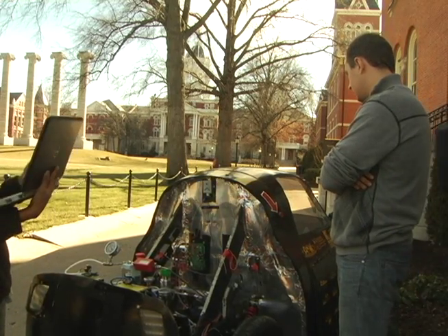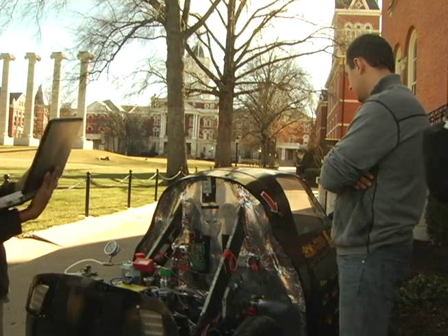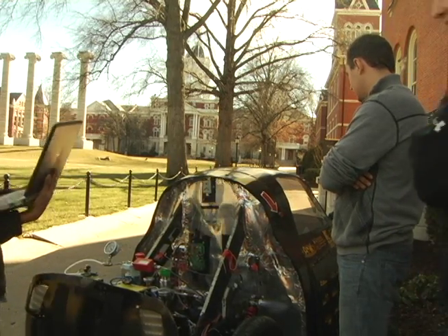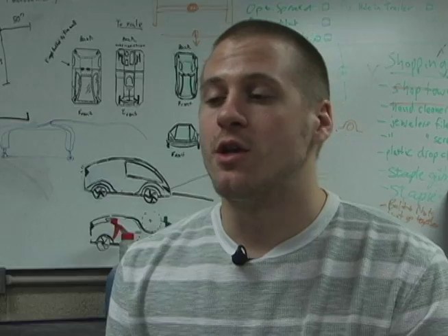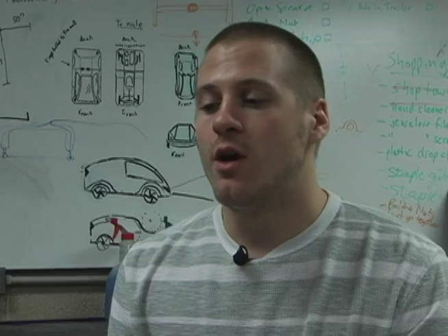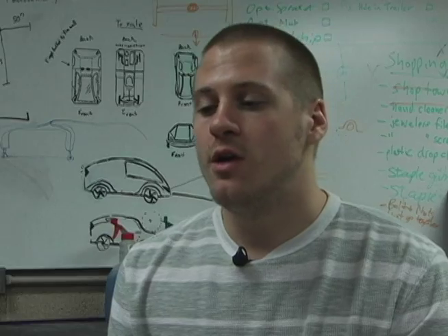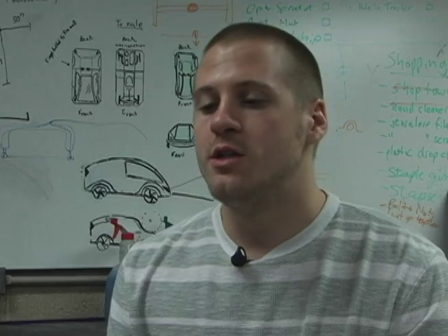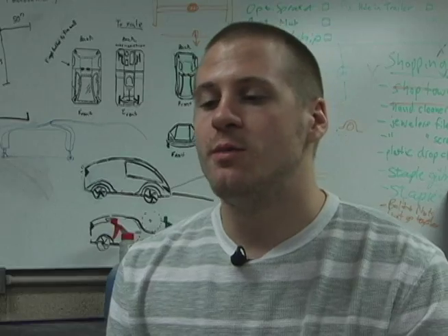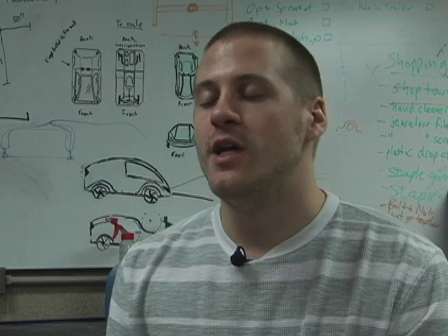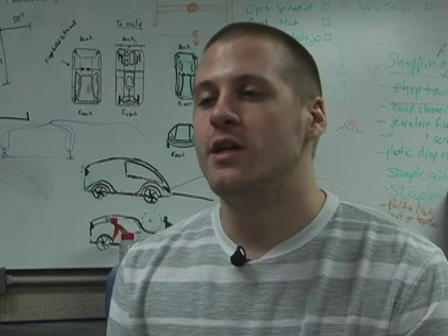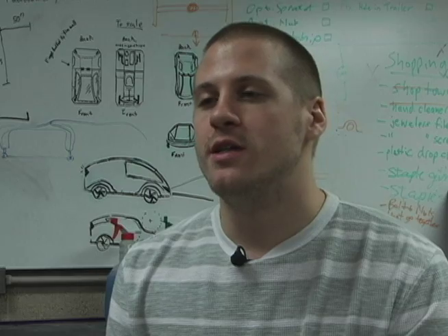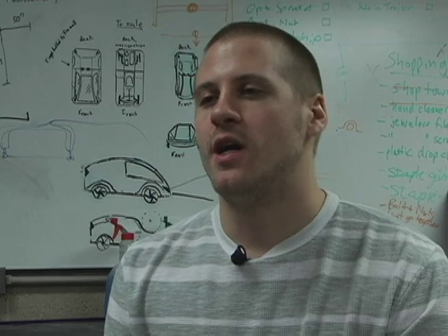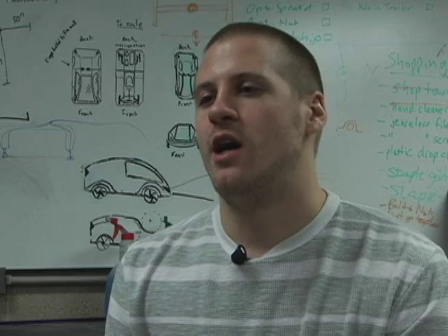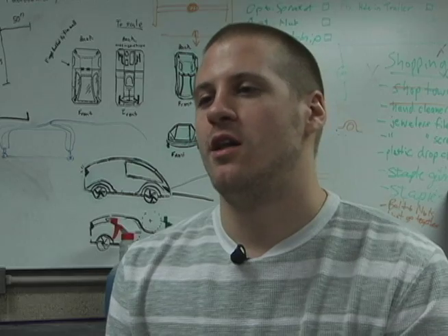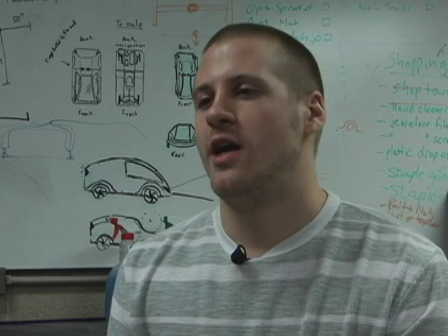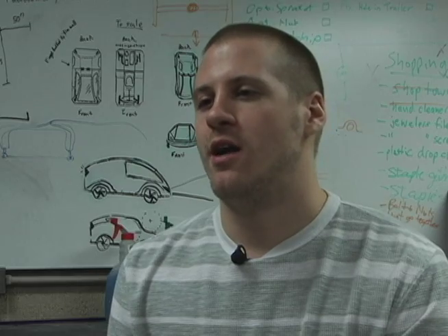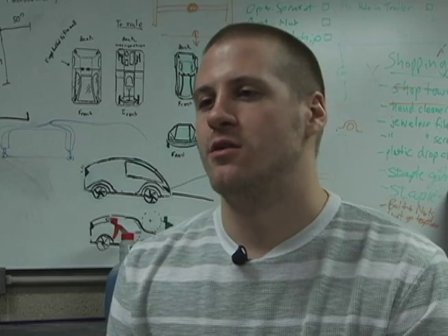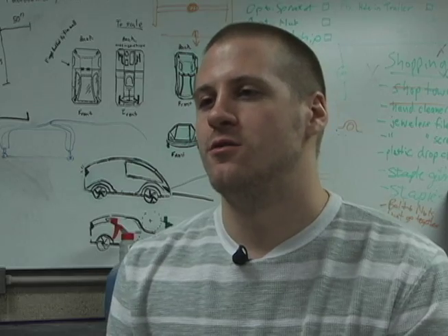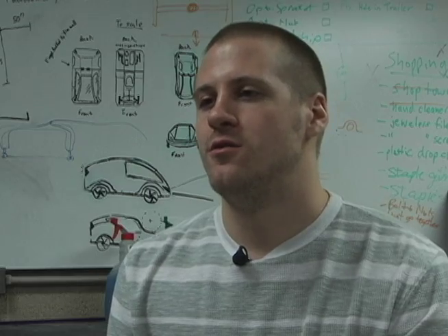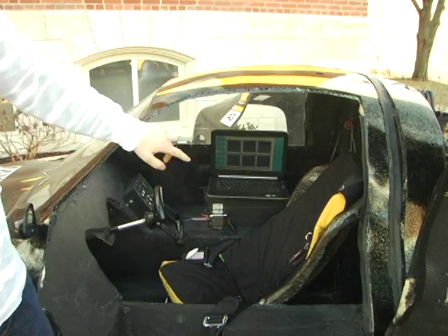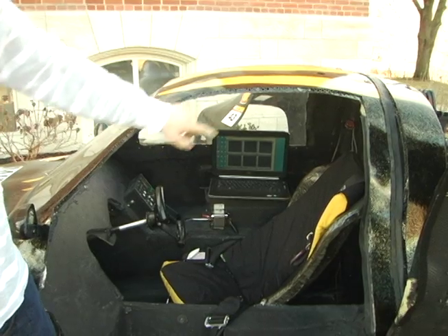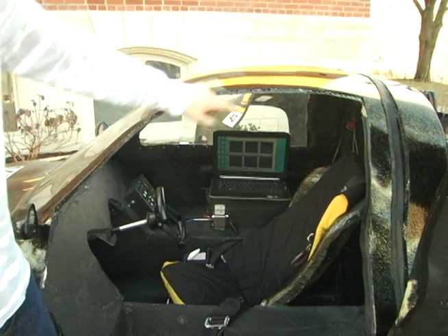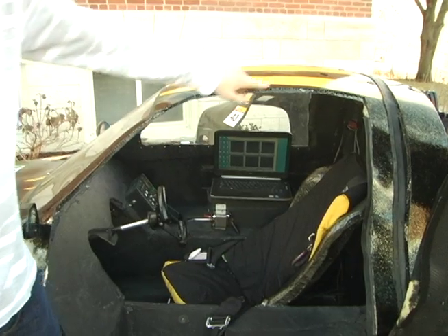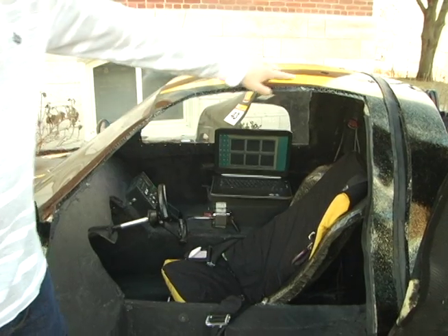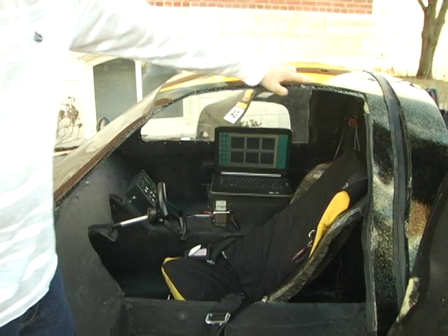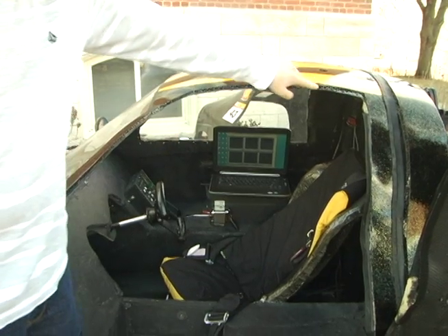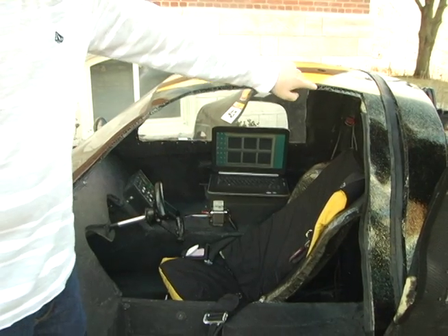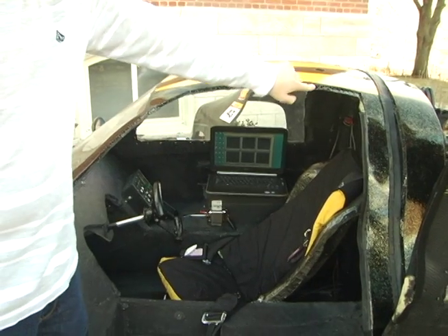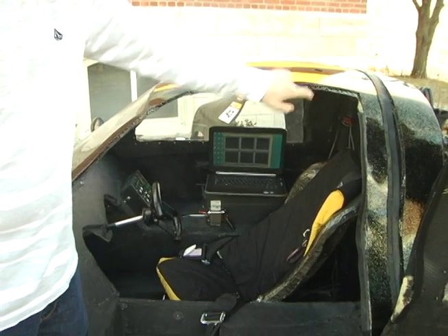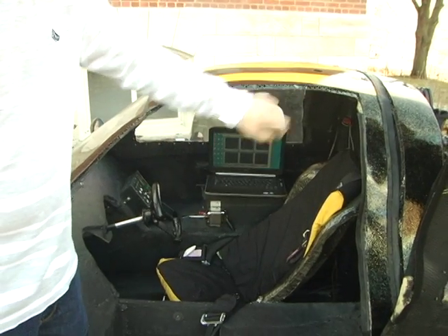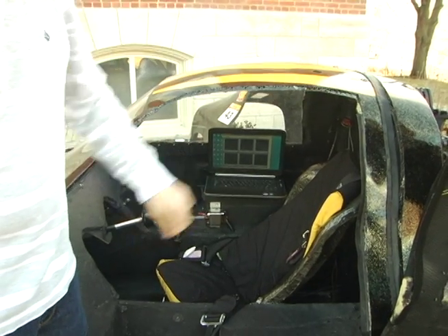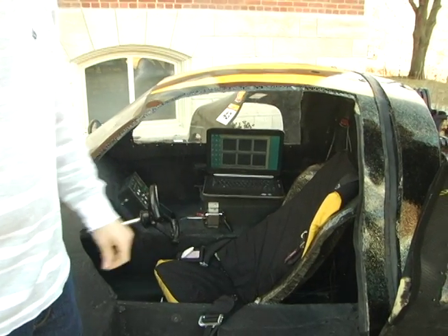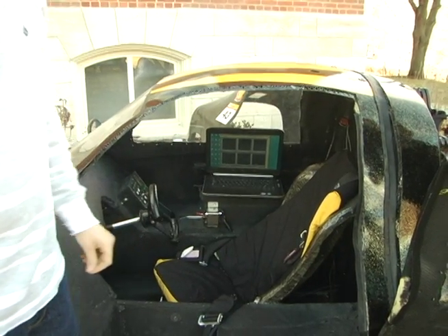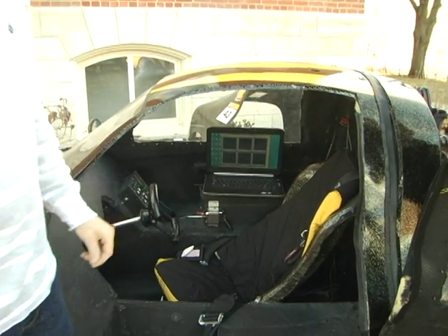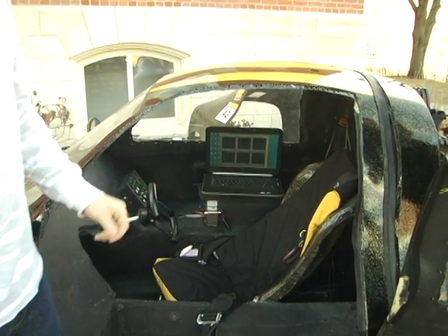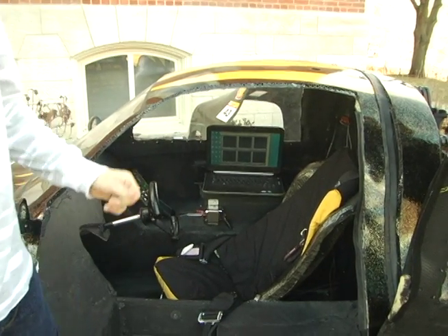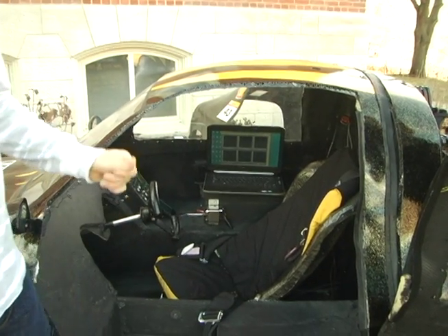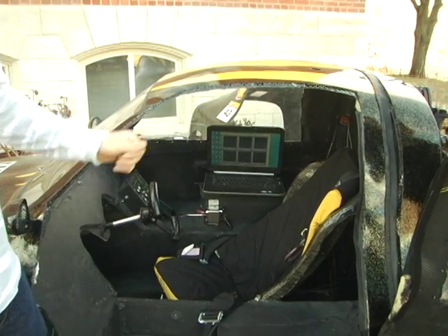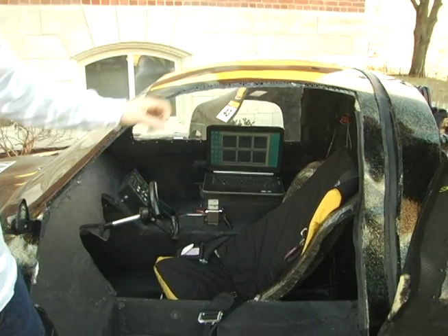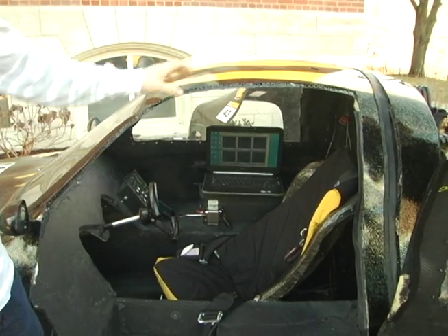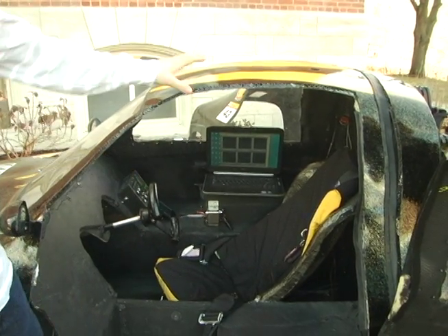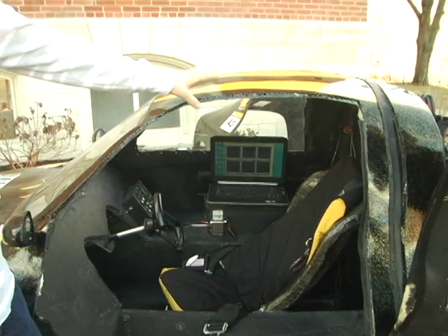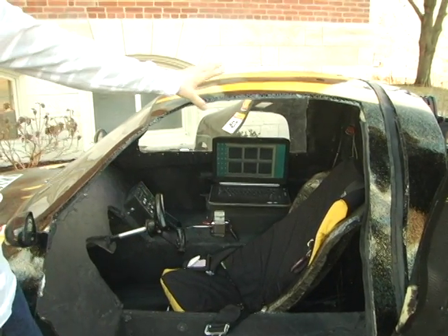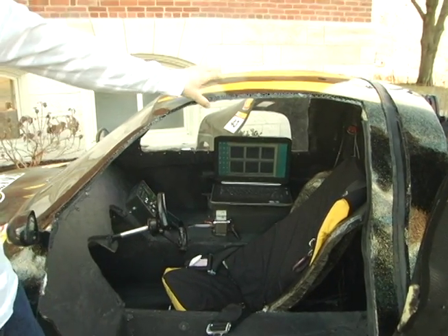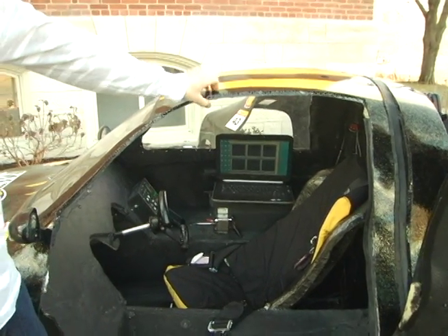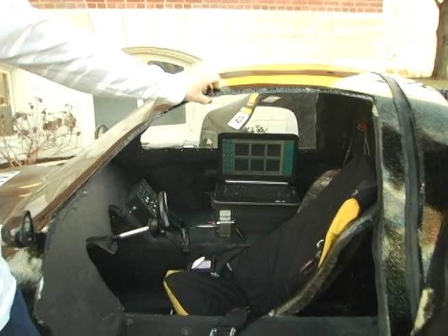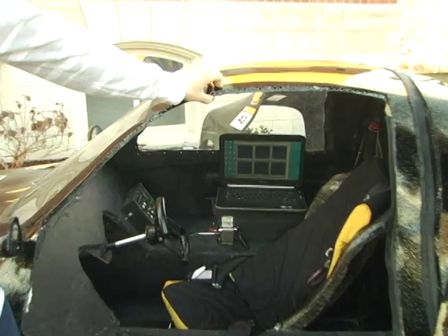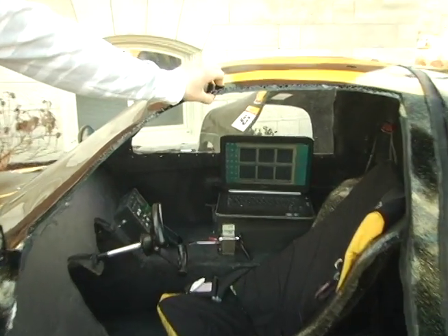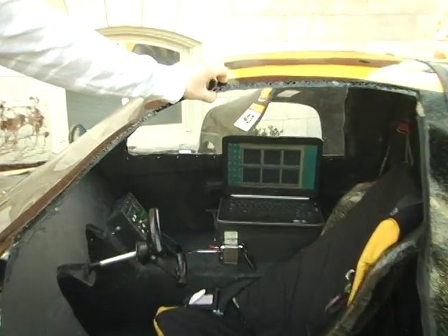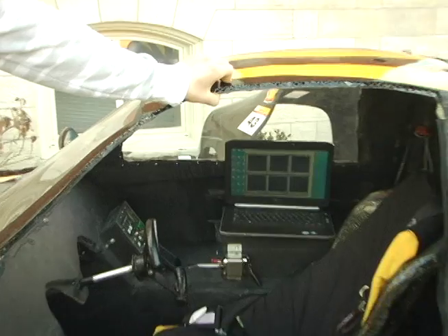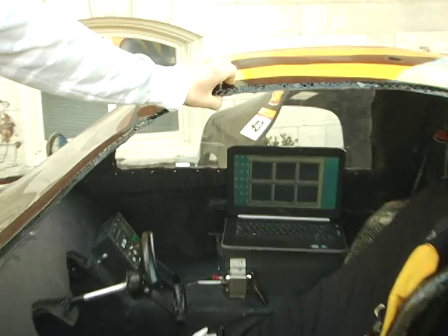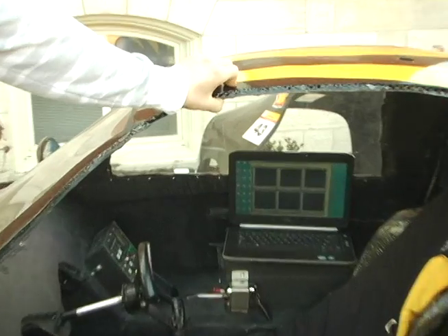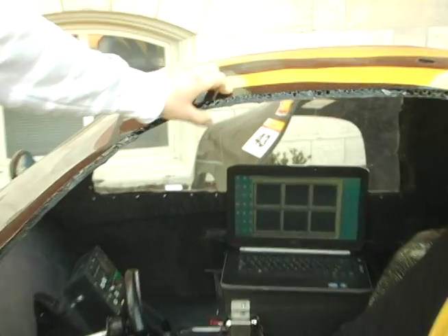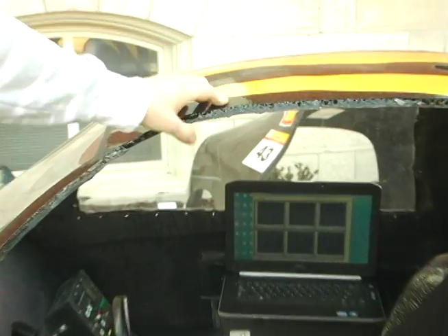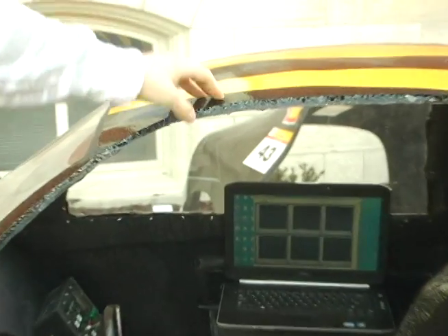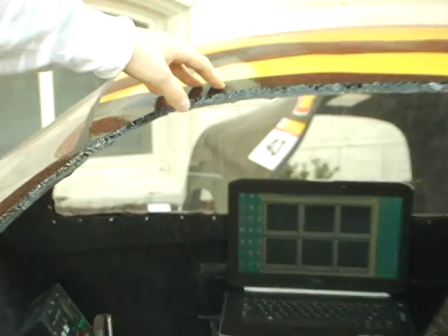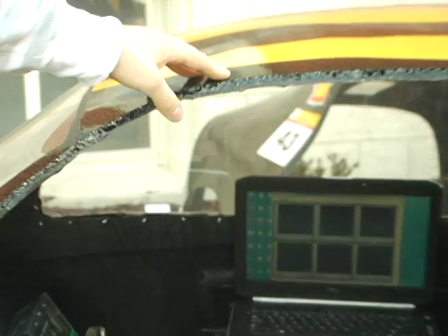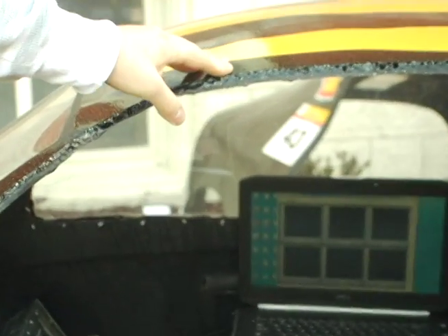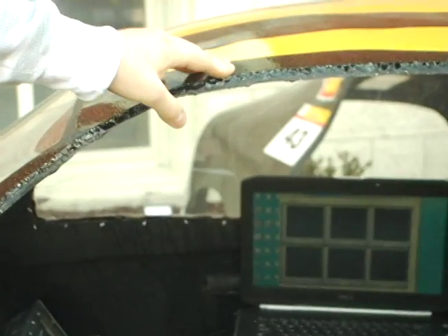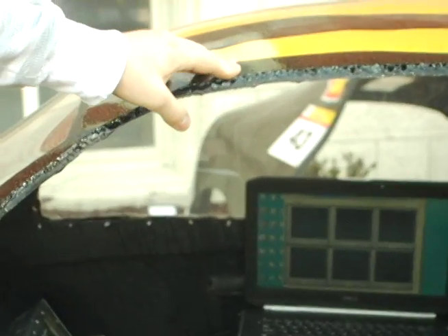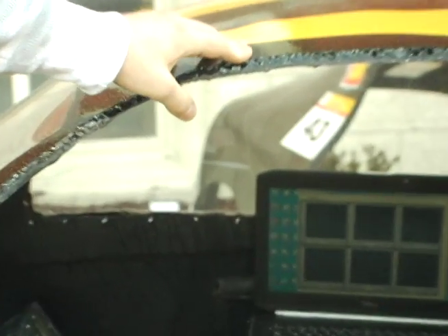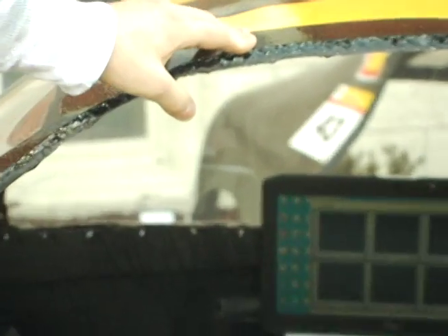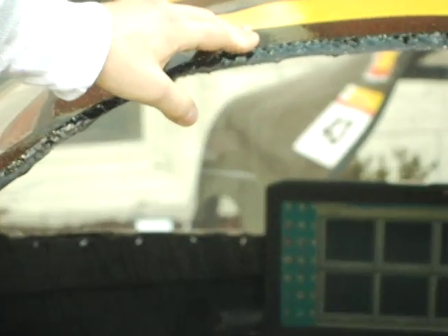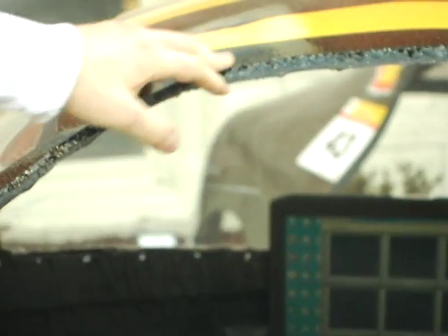The car is made entirely out of carbon fiber, and that makes it extremely lightweight as opposed to if we had used some type of sheet metal.